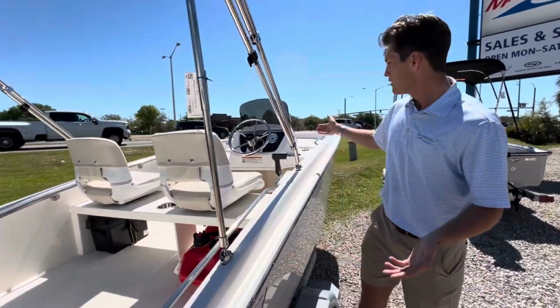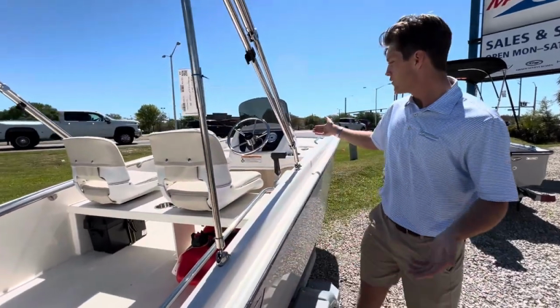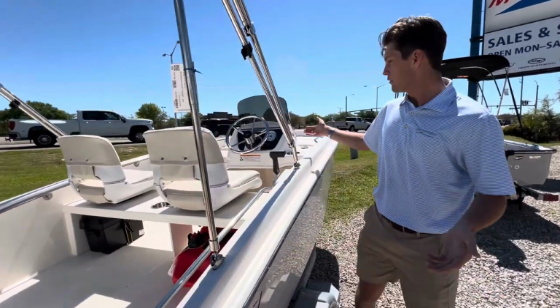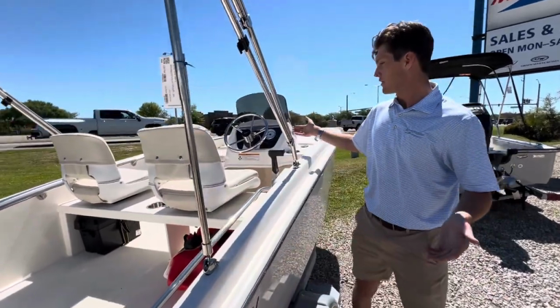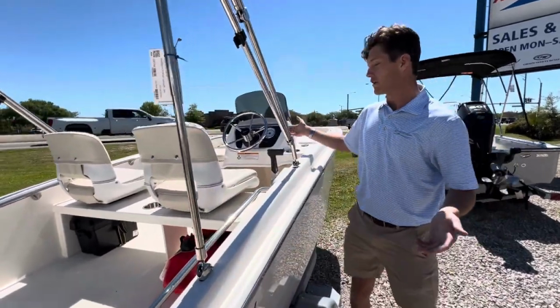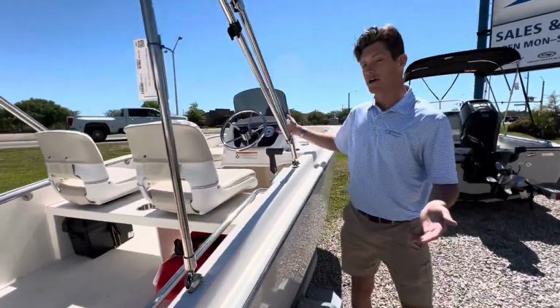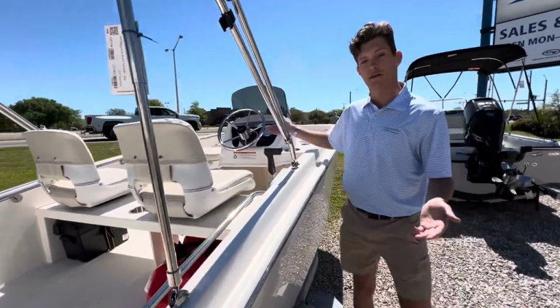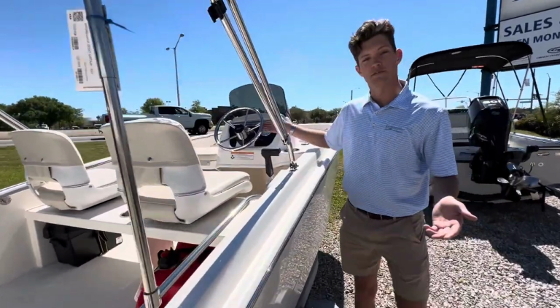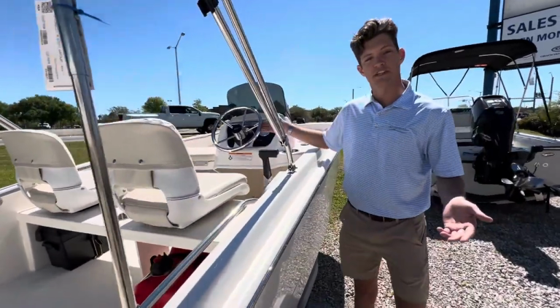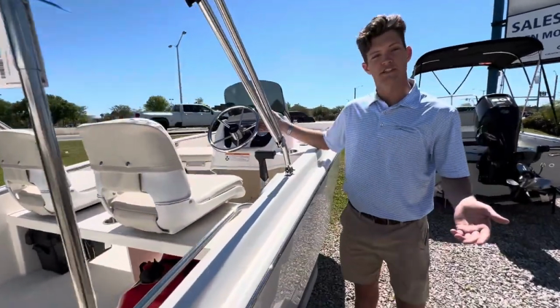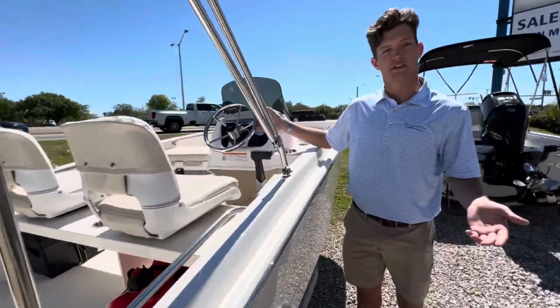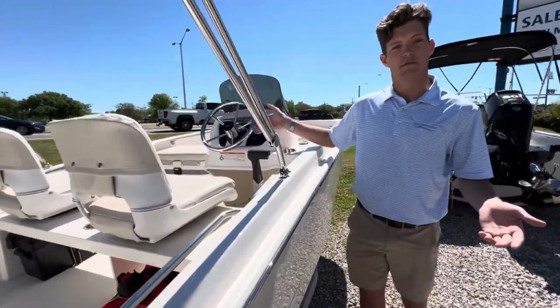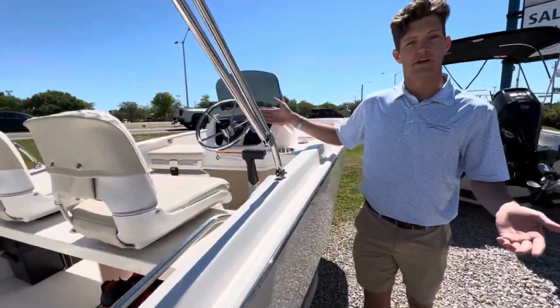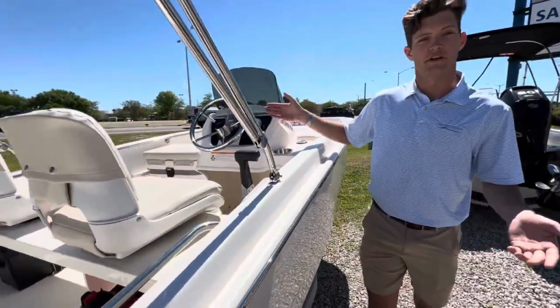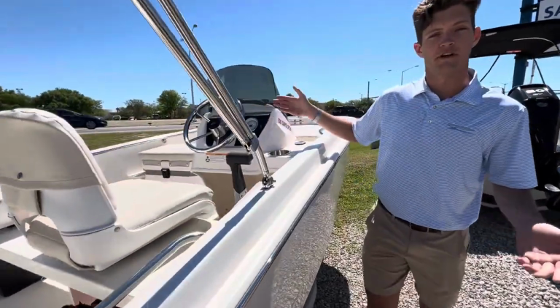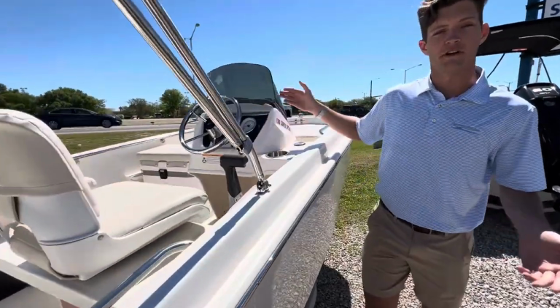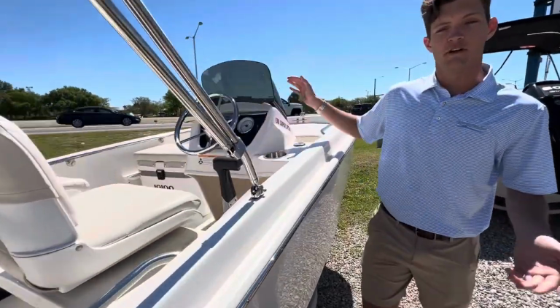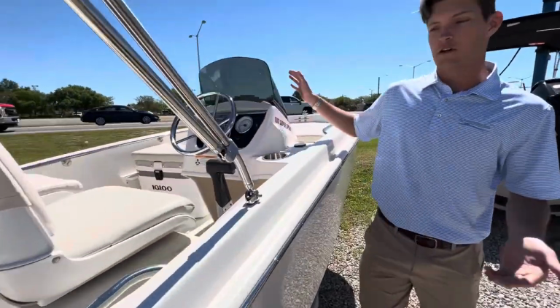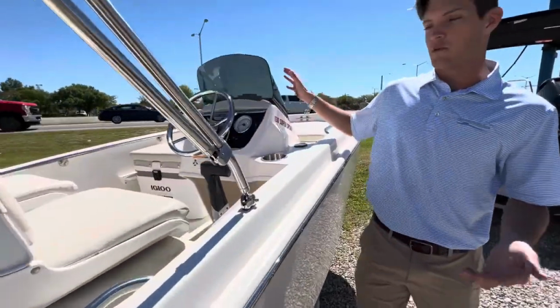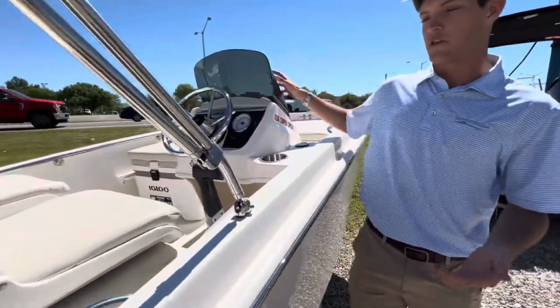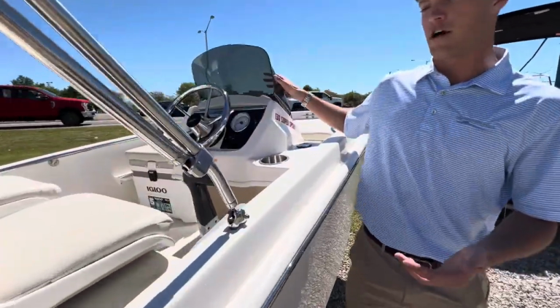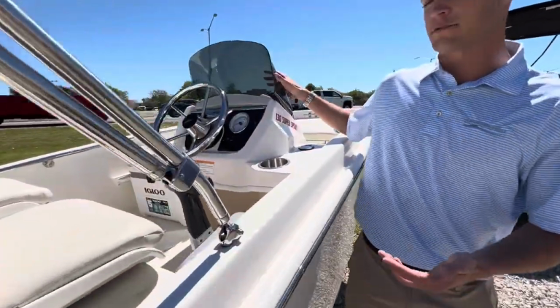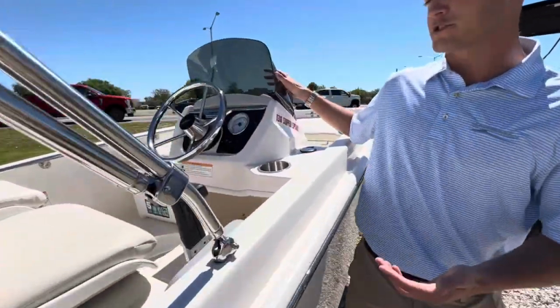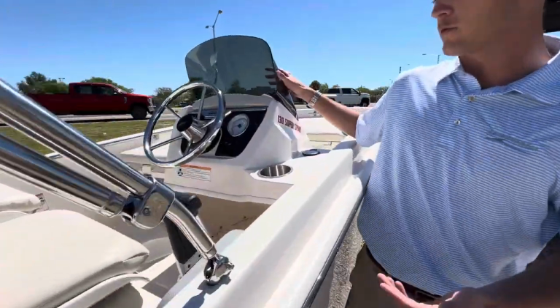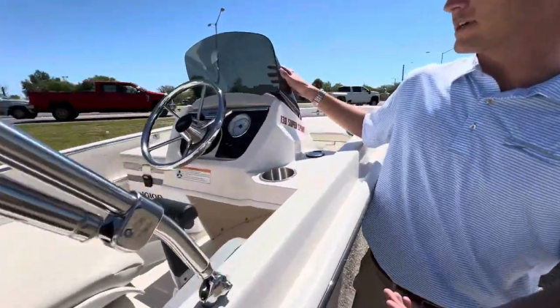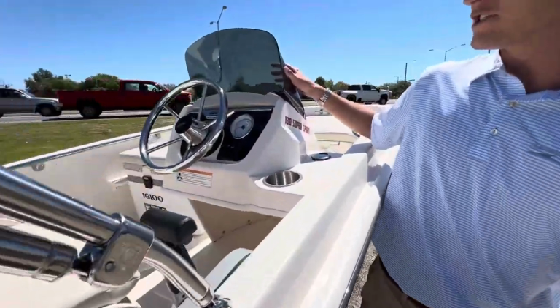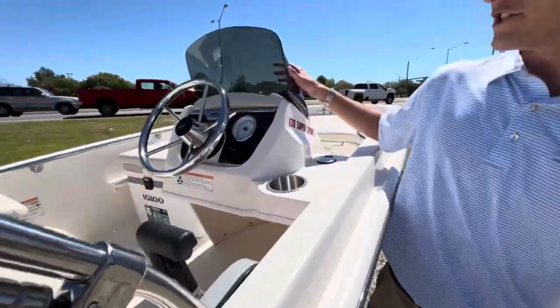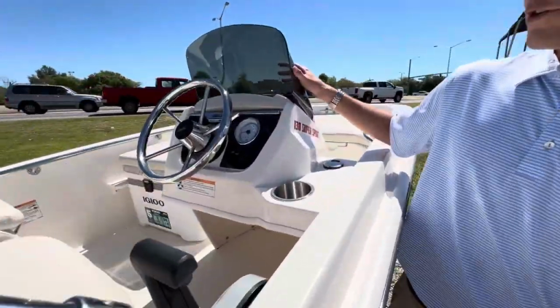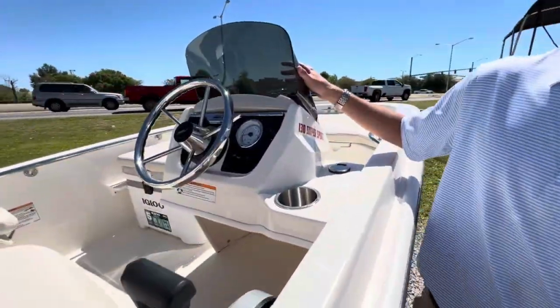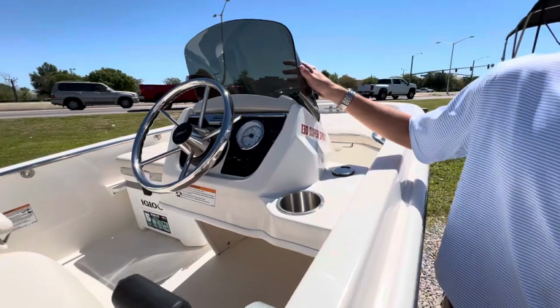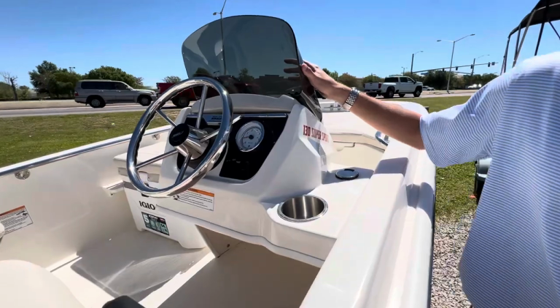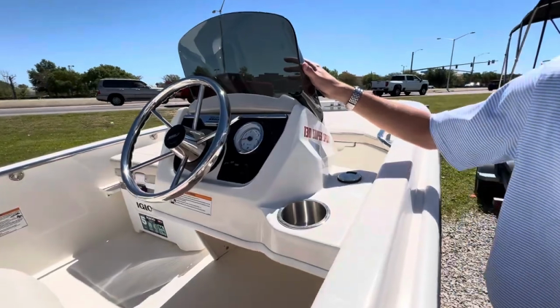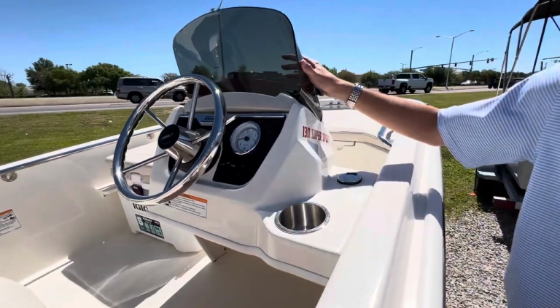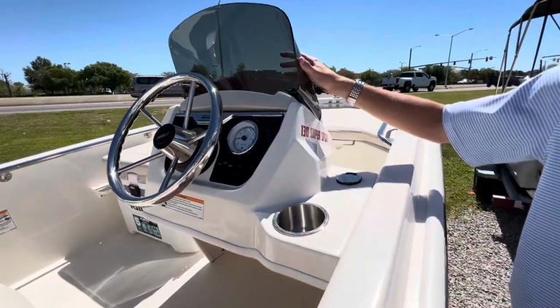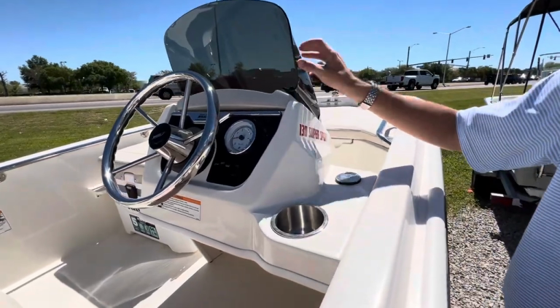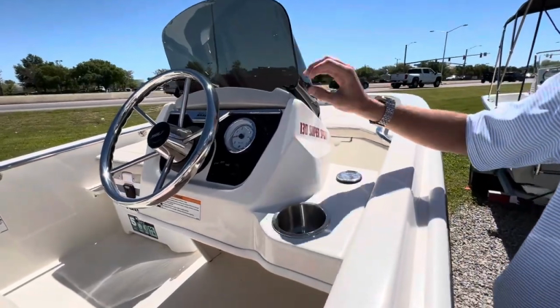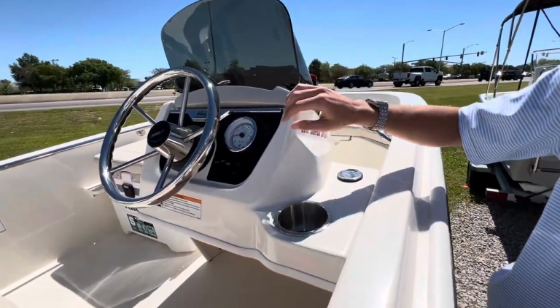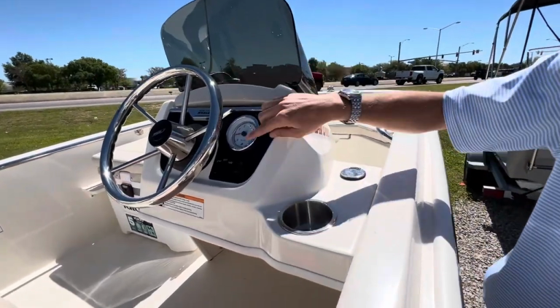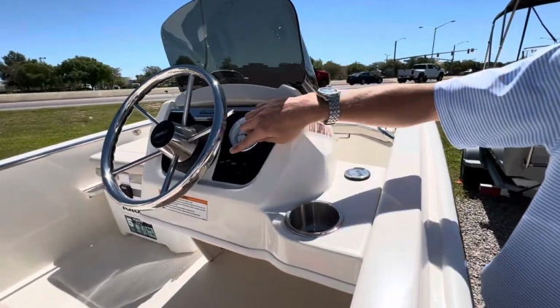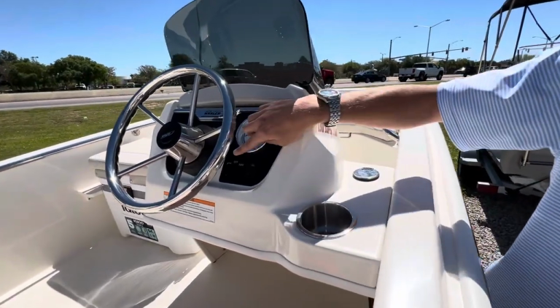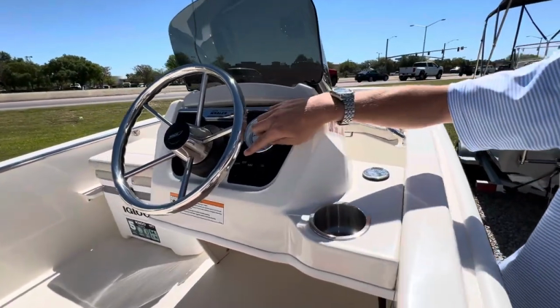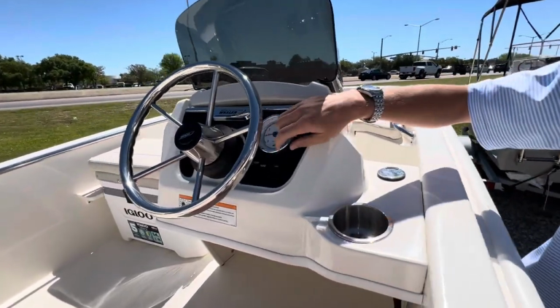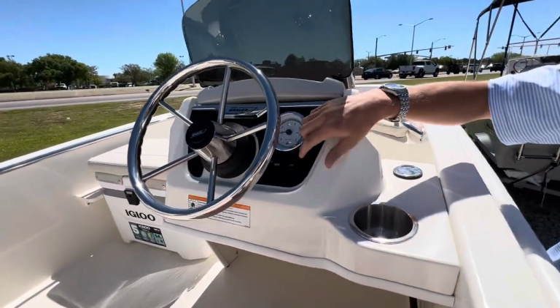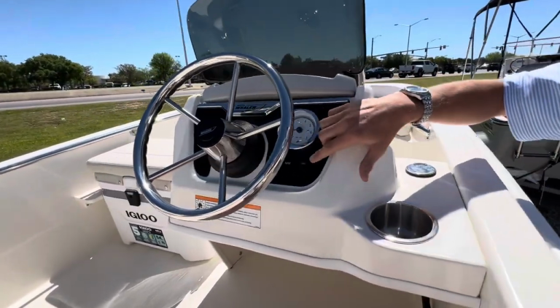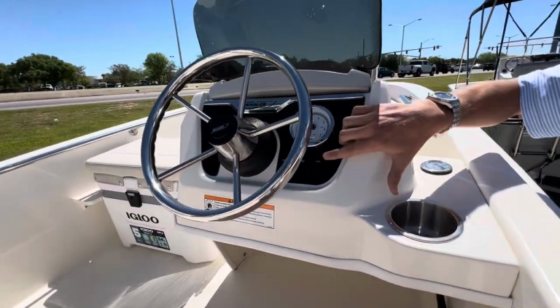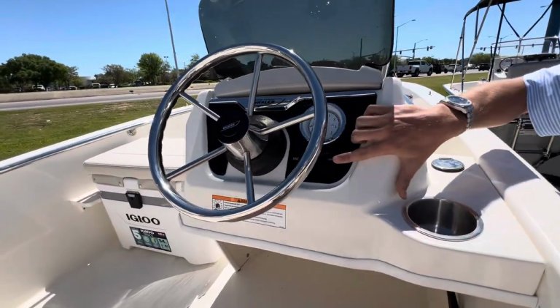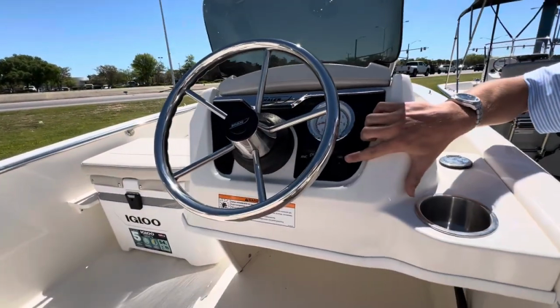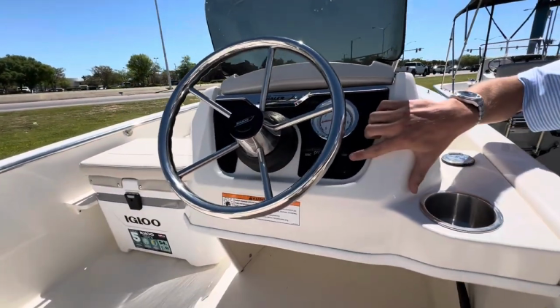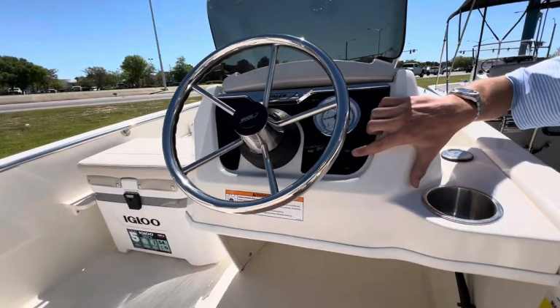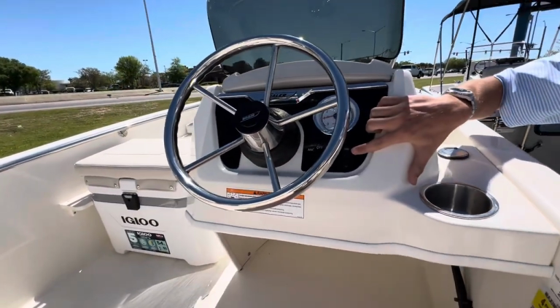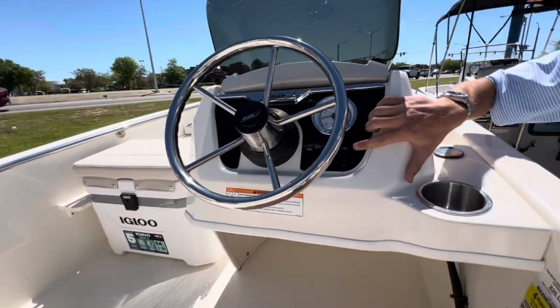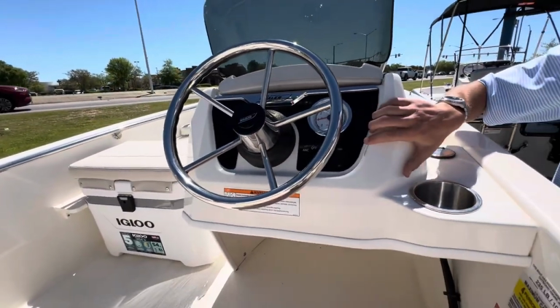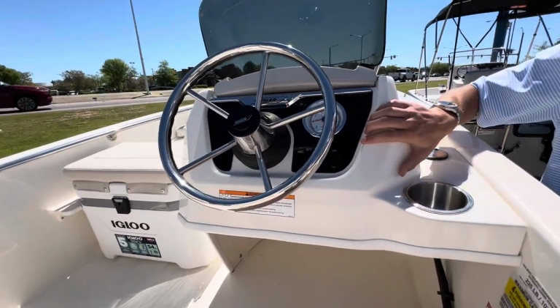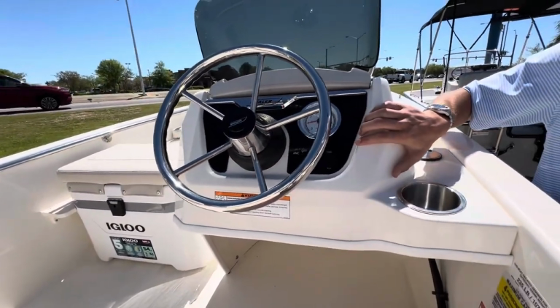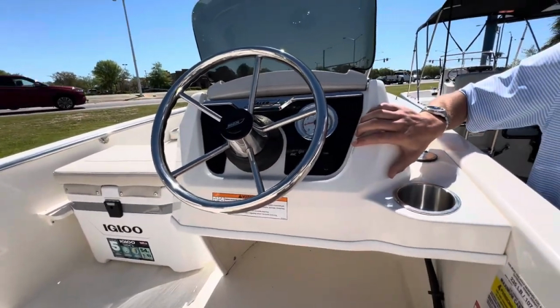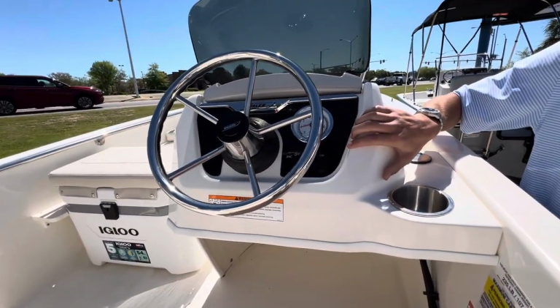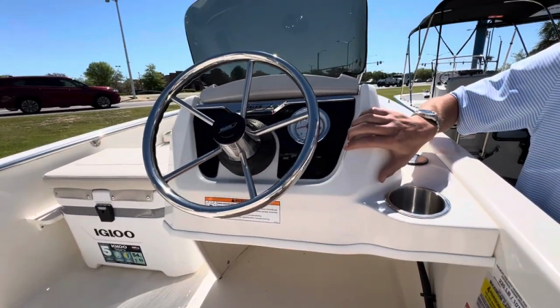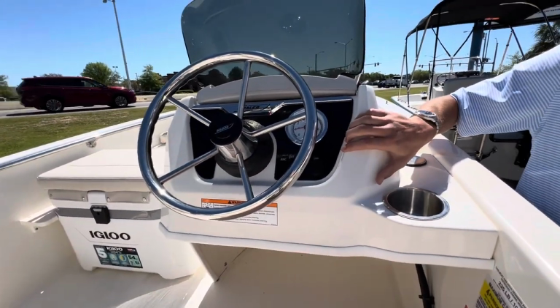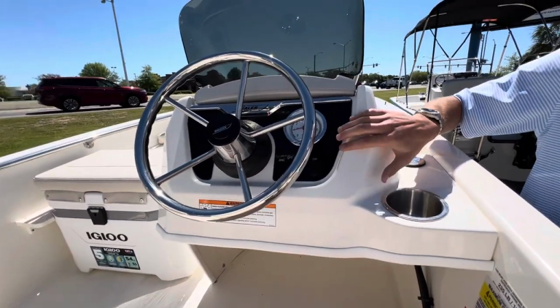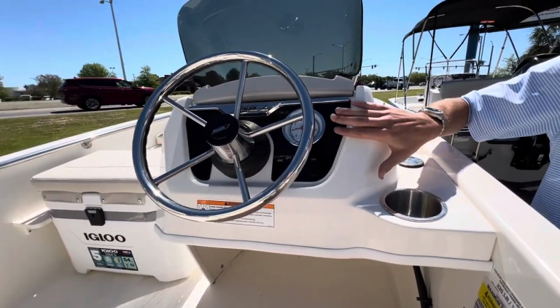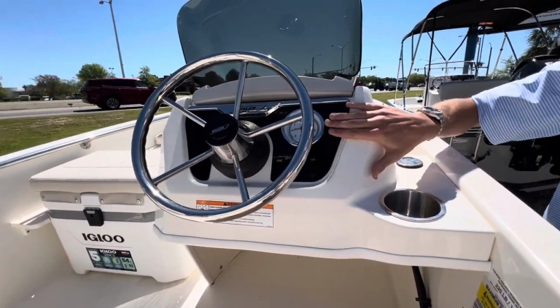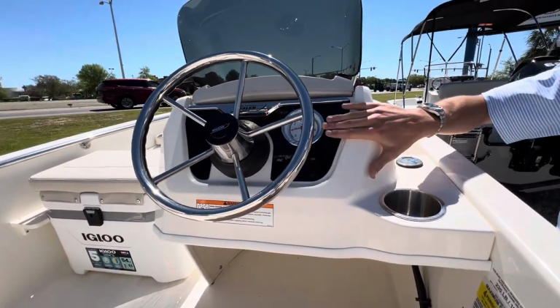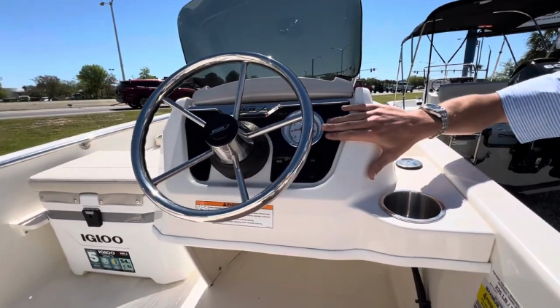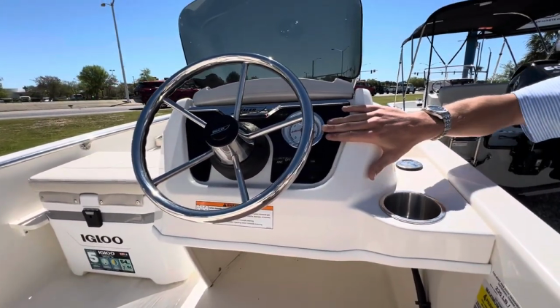We've got our helm station up here with our optional windshield. You've got your nav lights, USB plug, and speedometer.